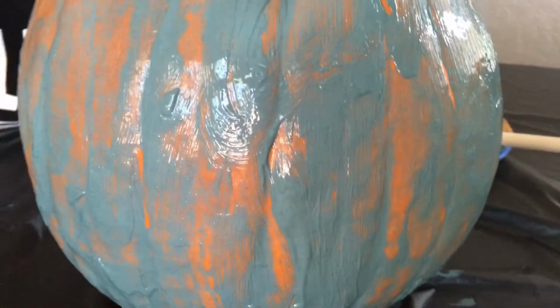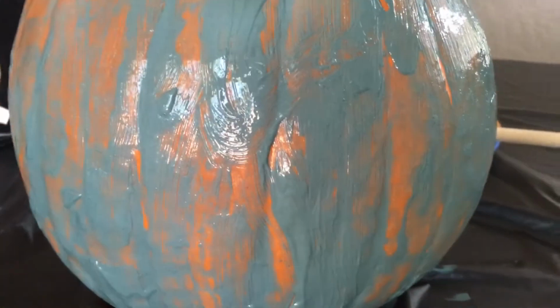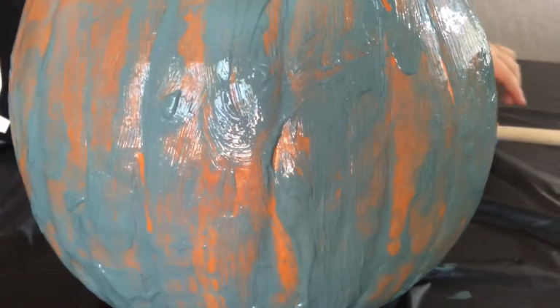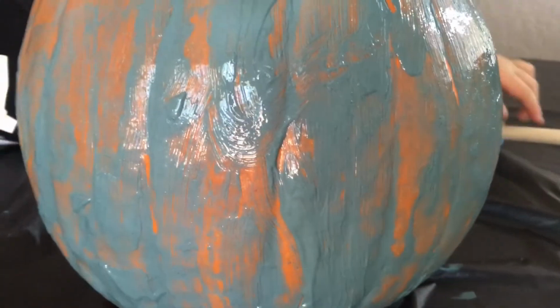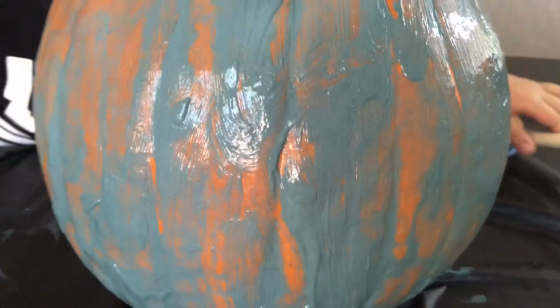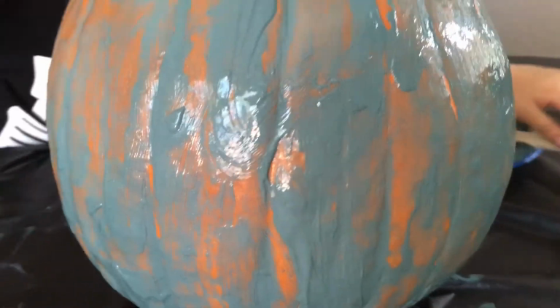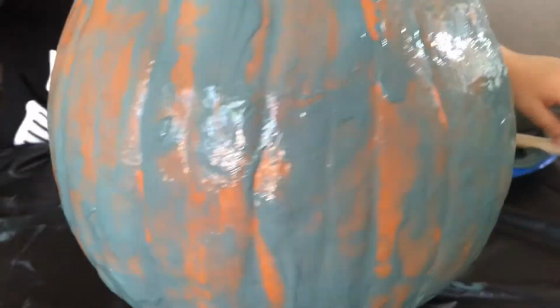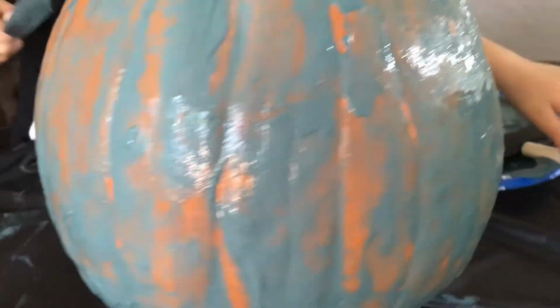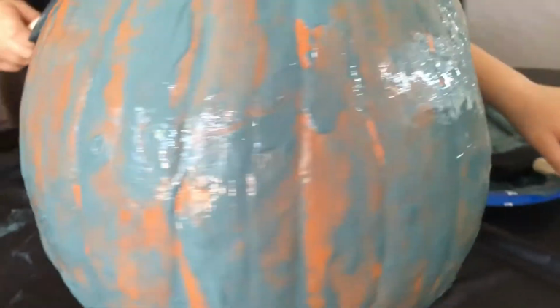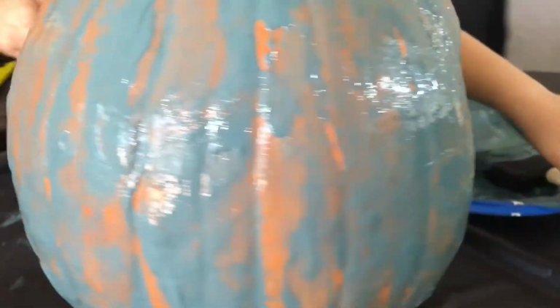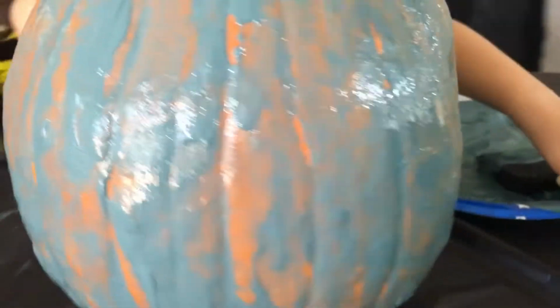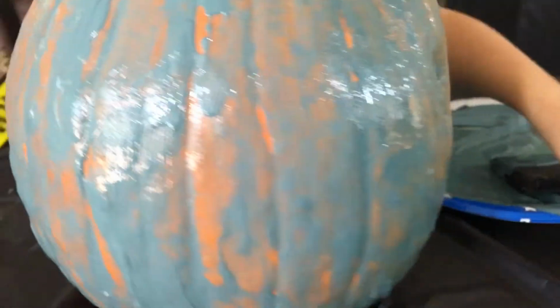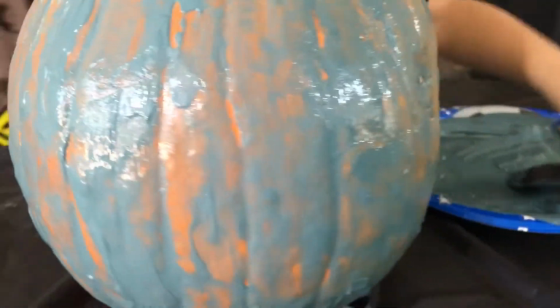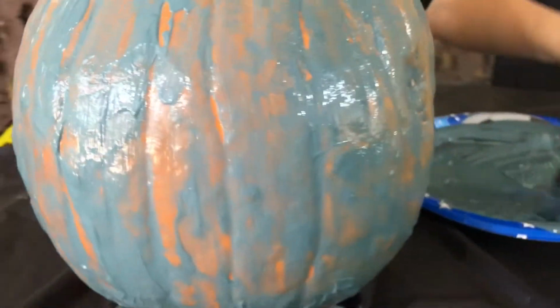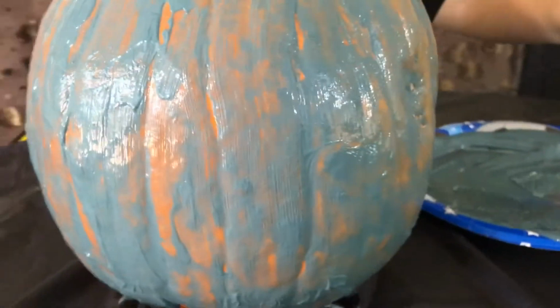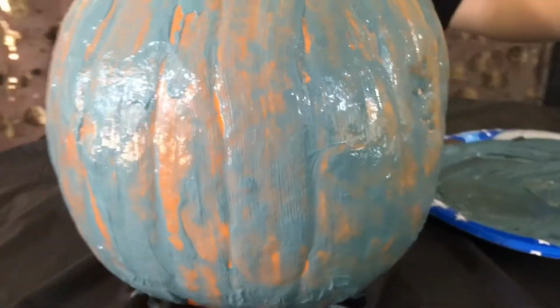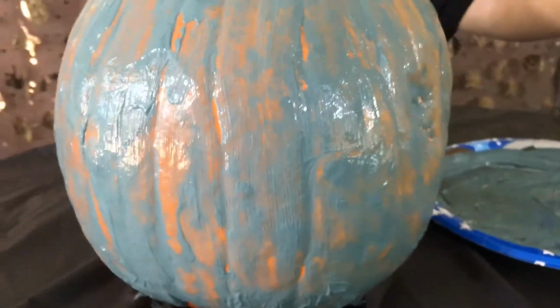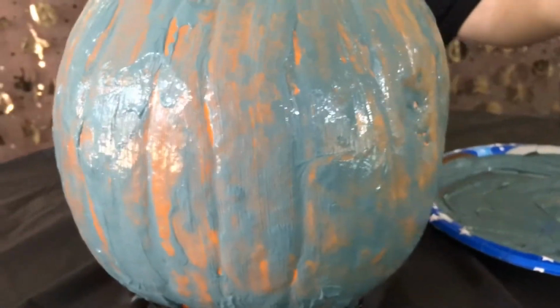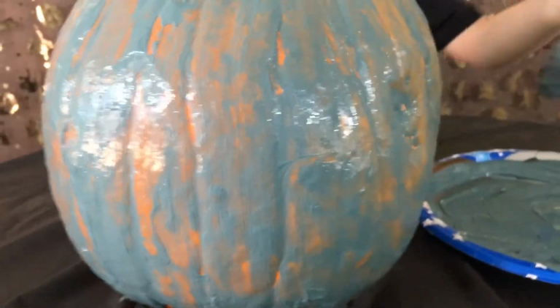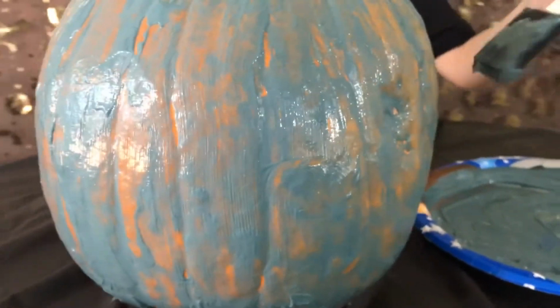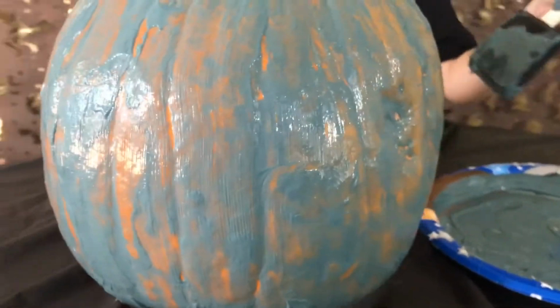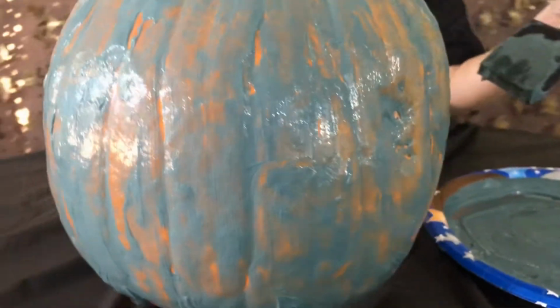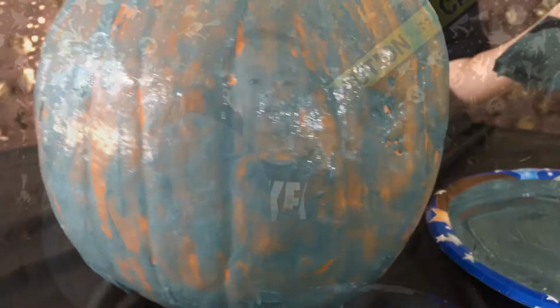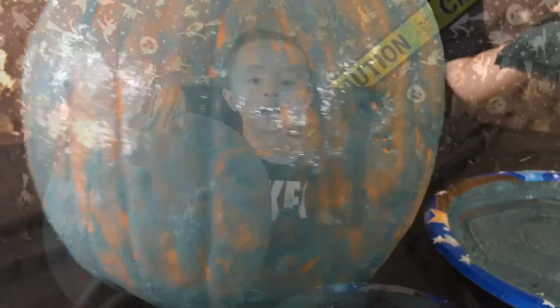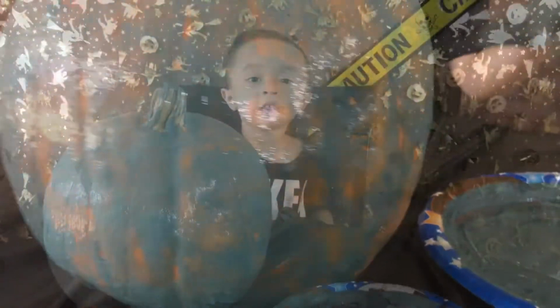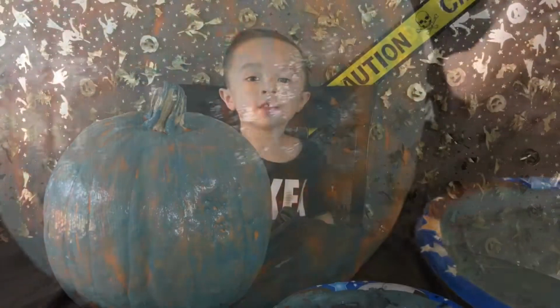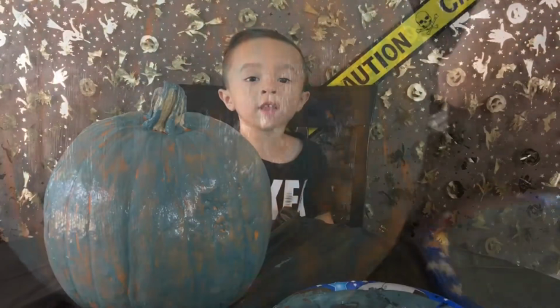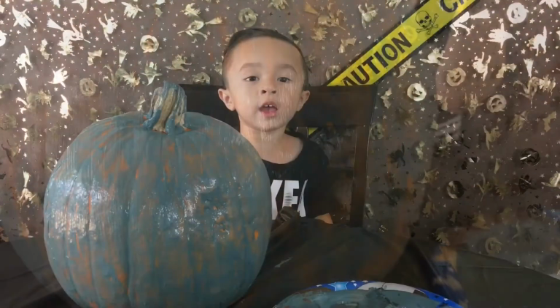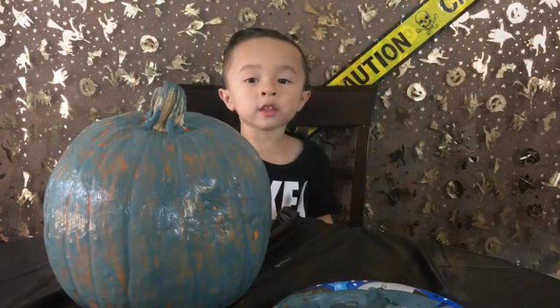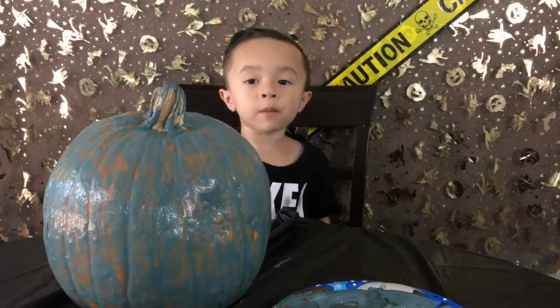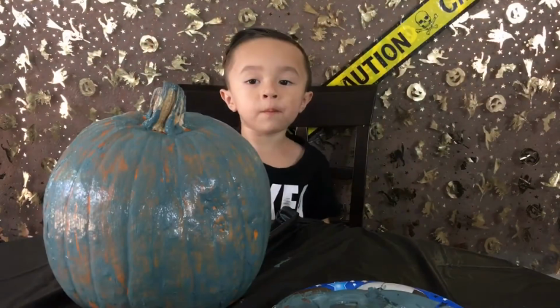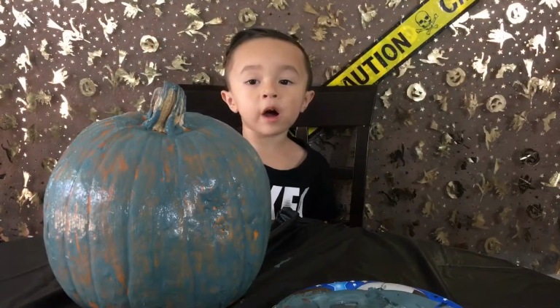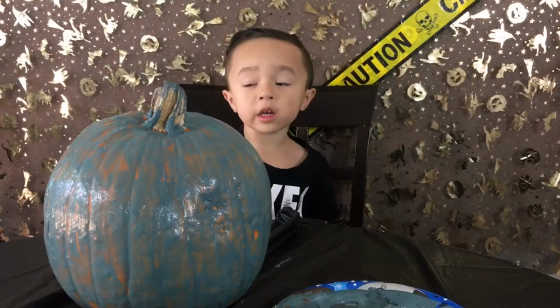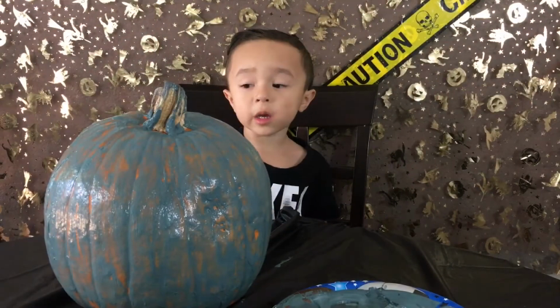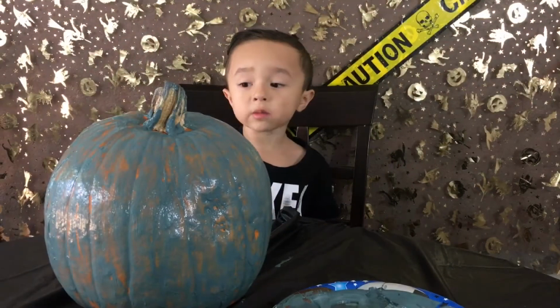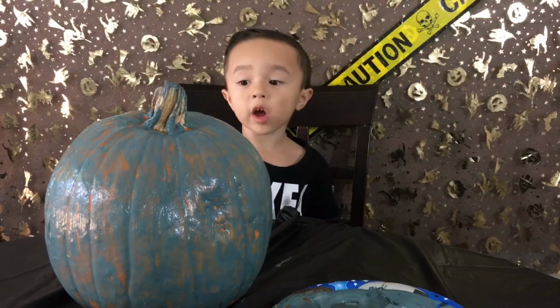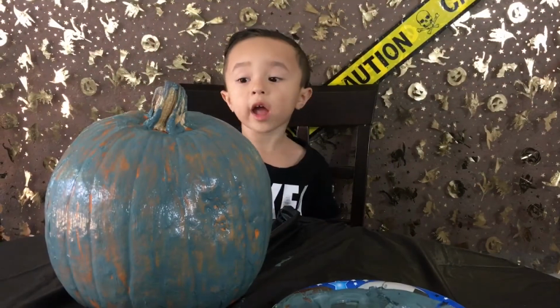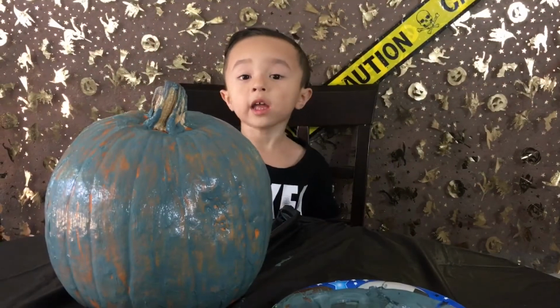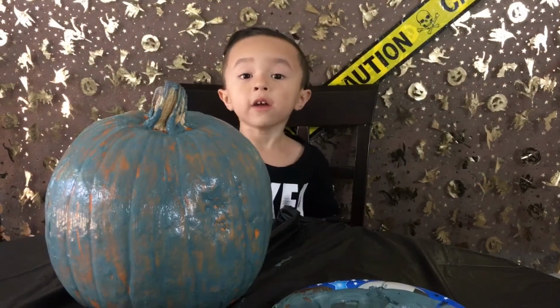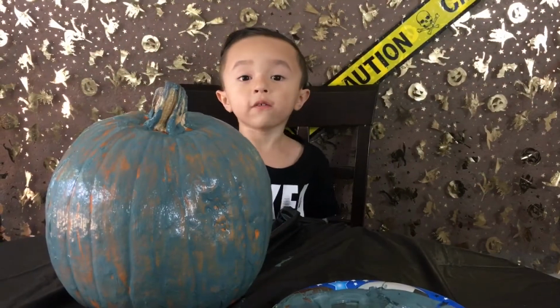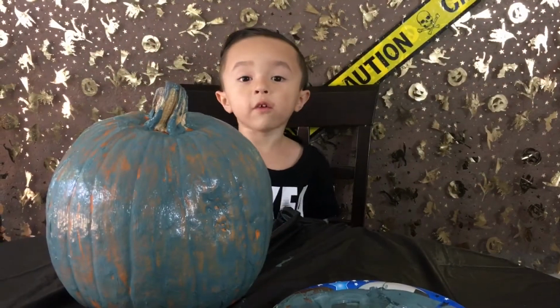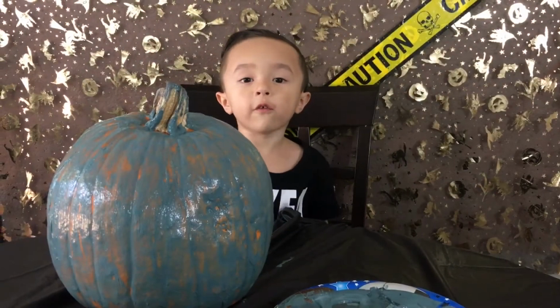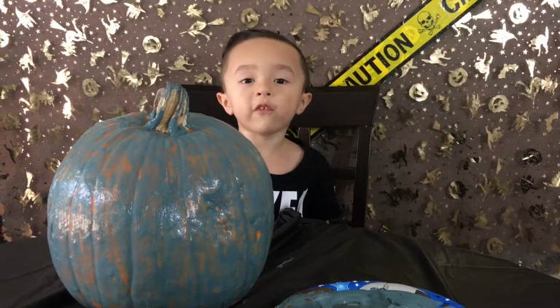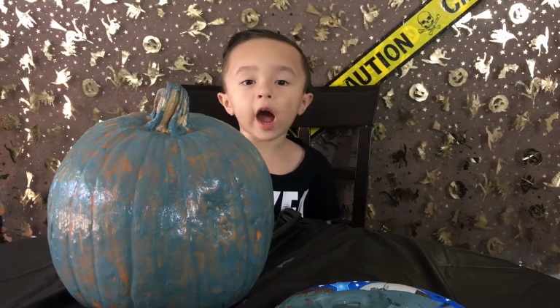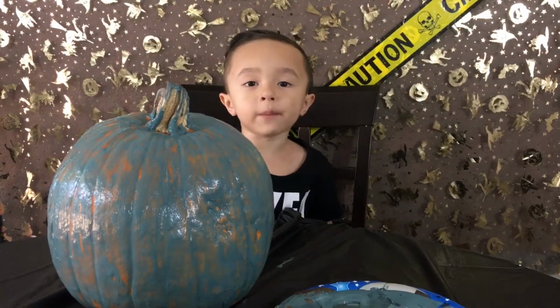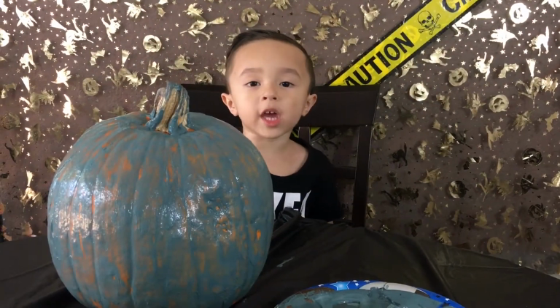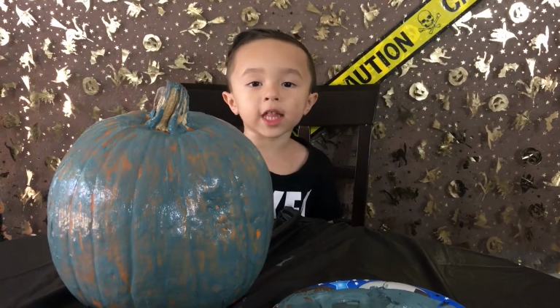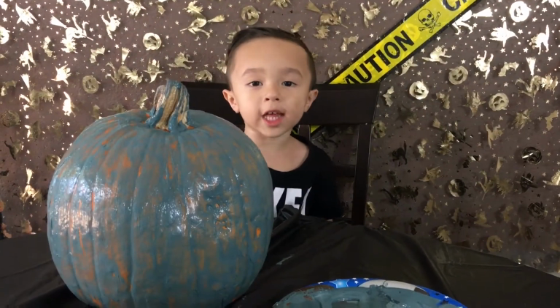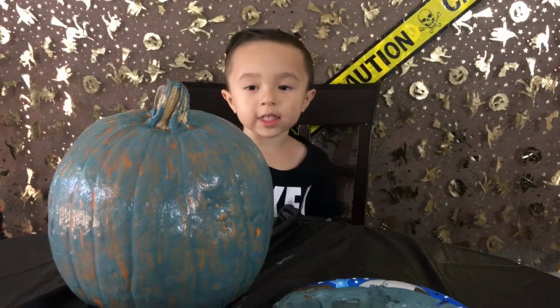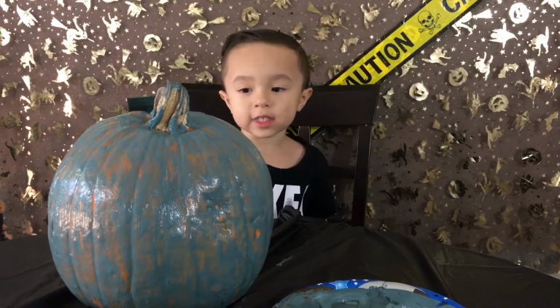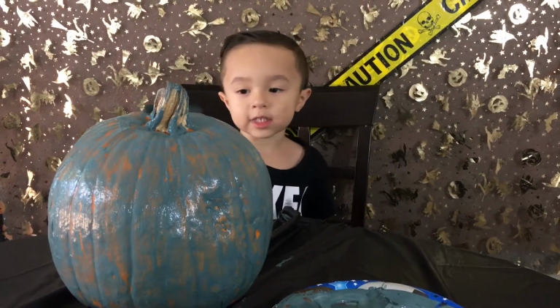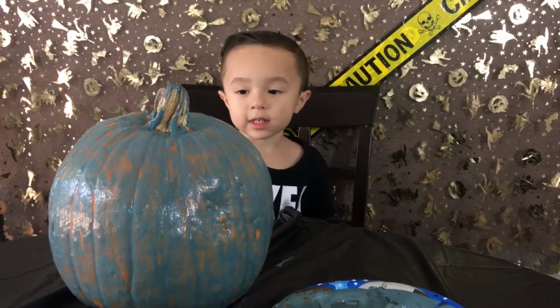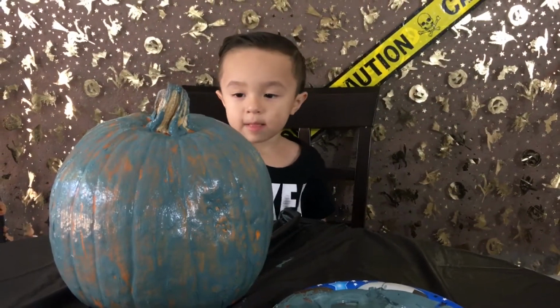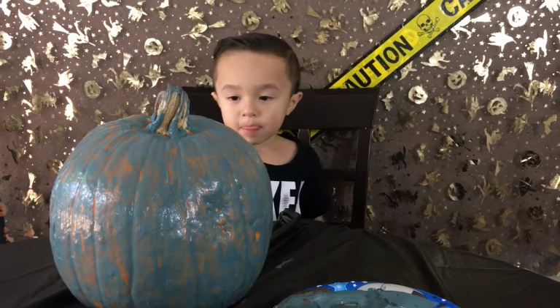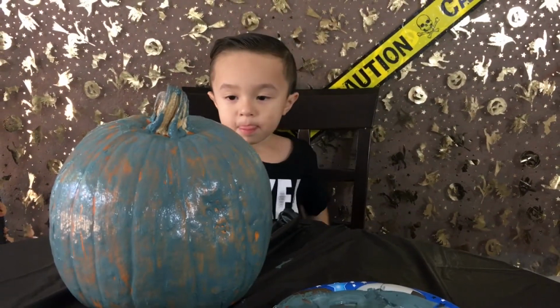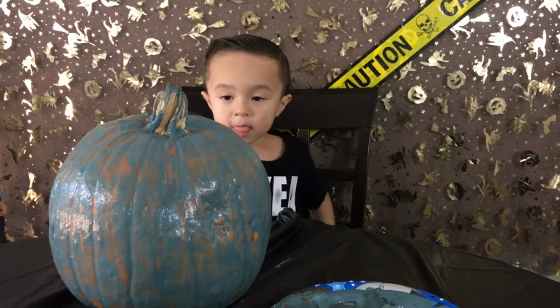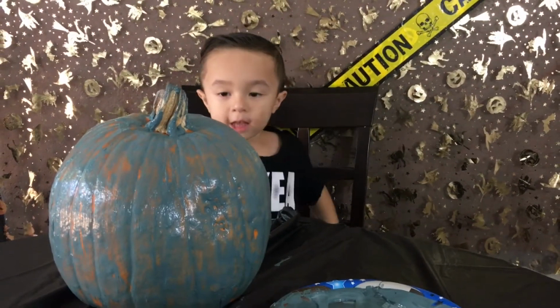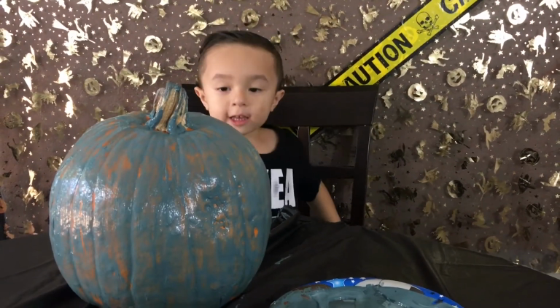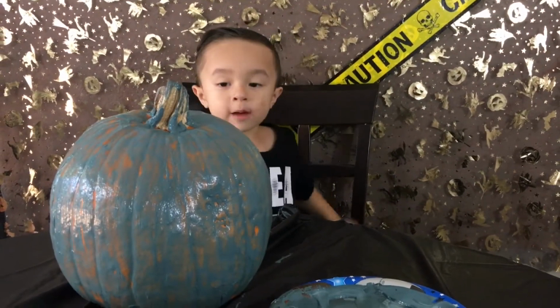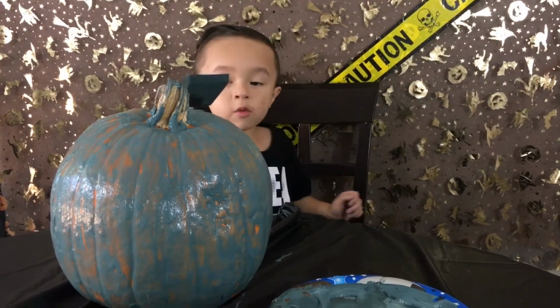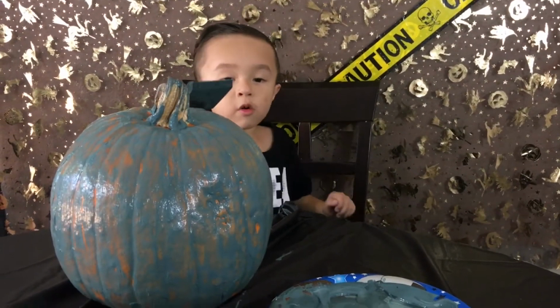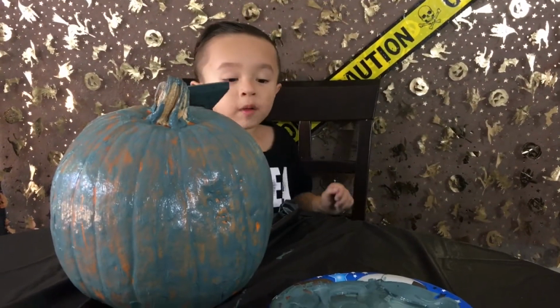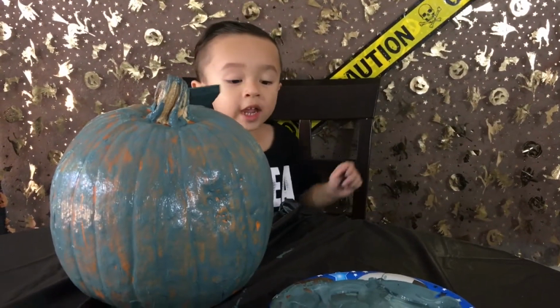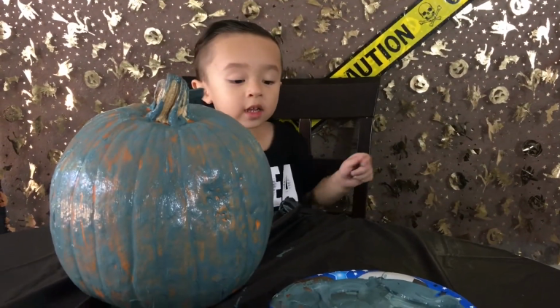Let's do it! Let the pumpkin dry for 5 minutes! Get more paint?